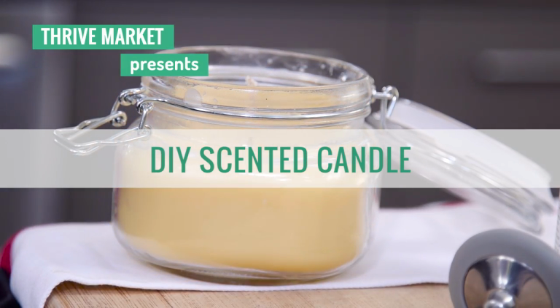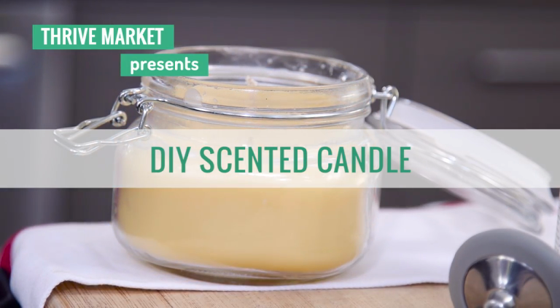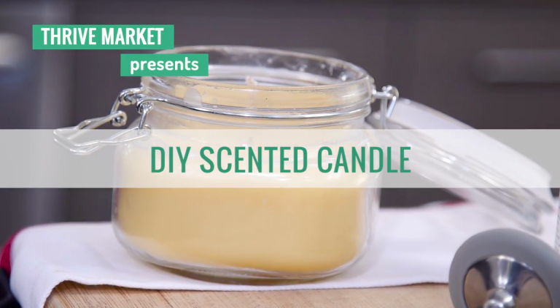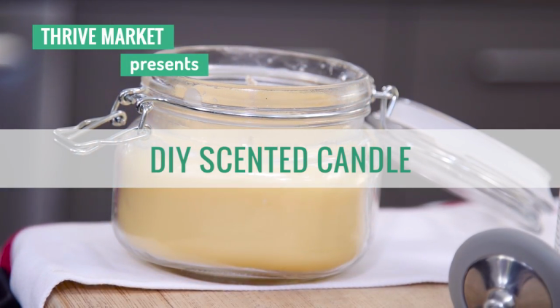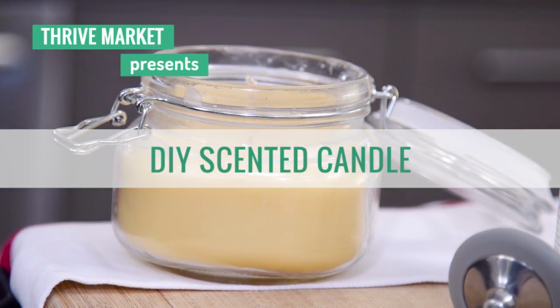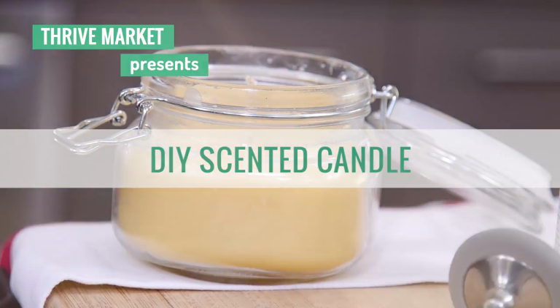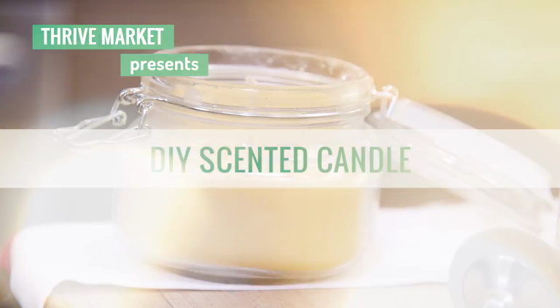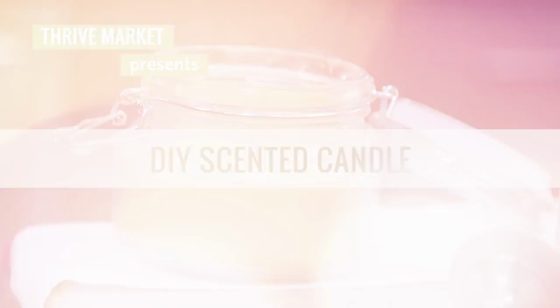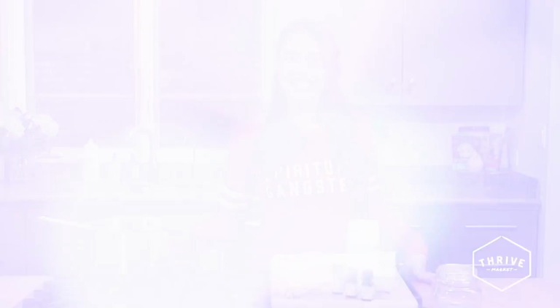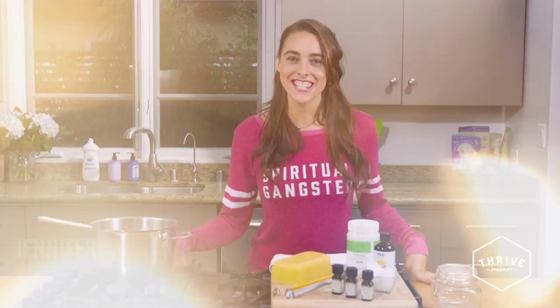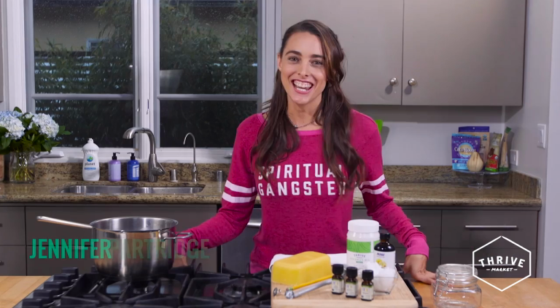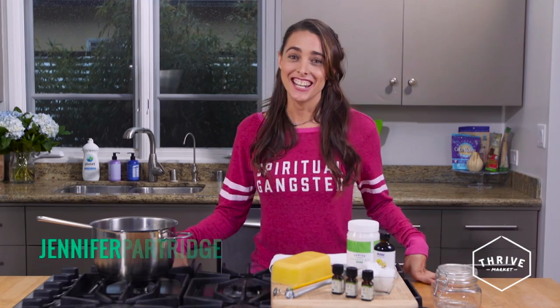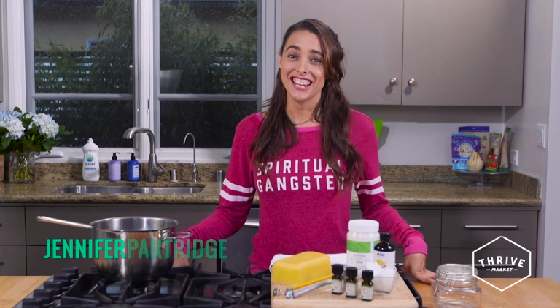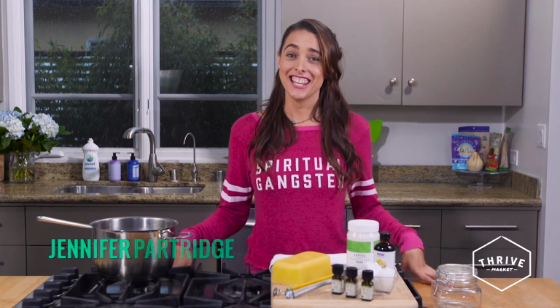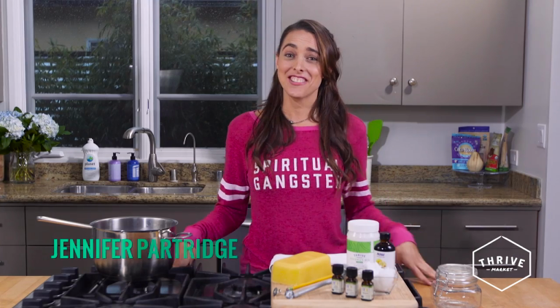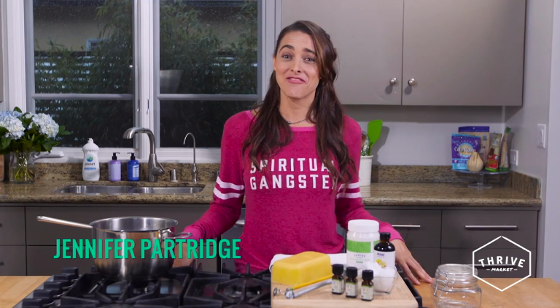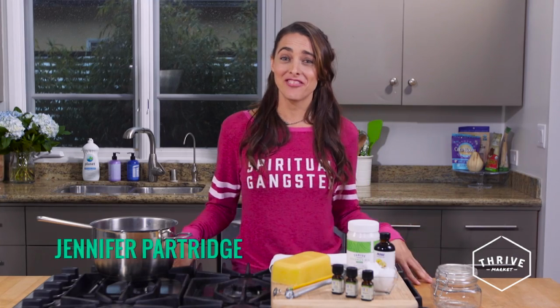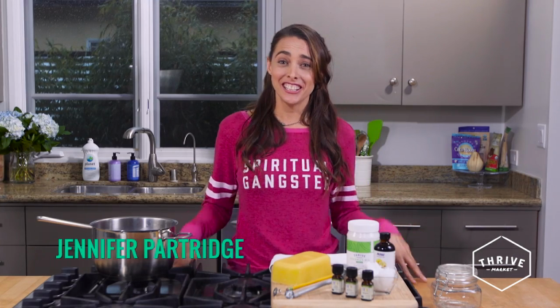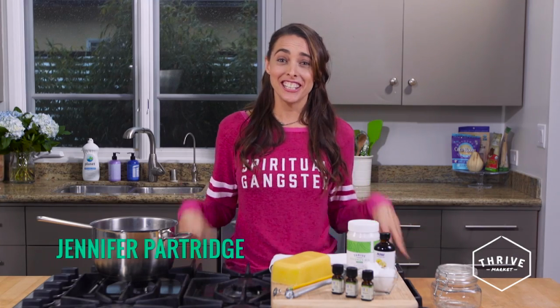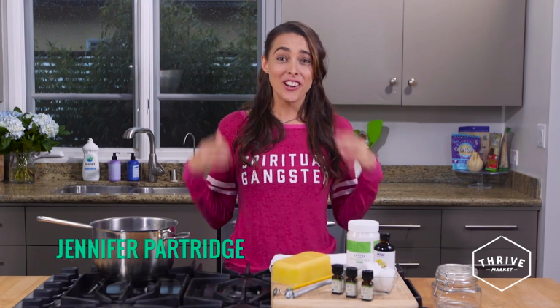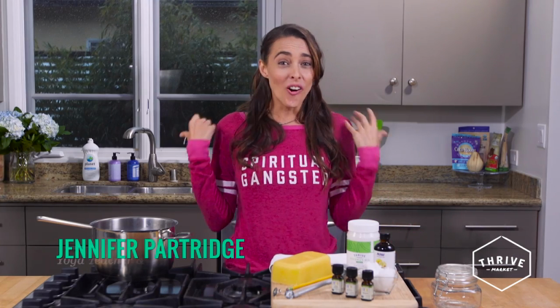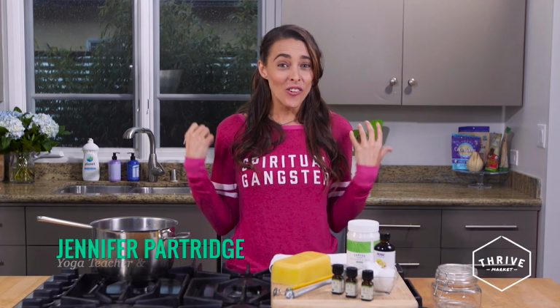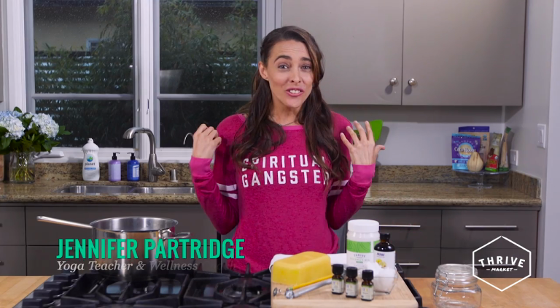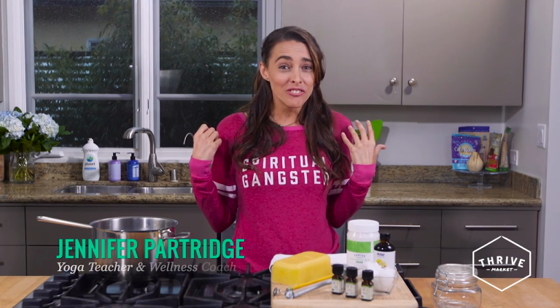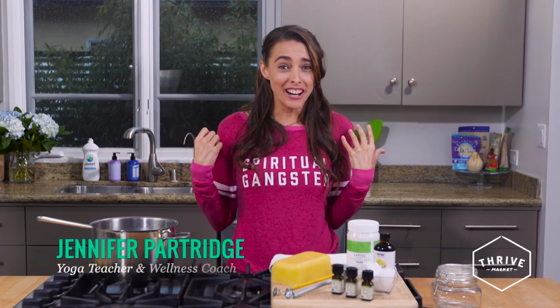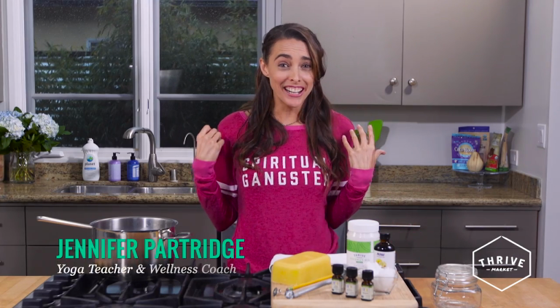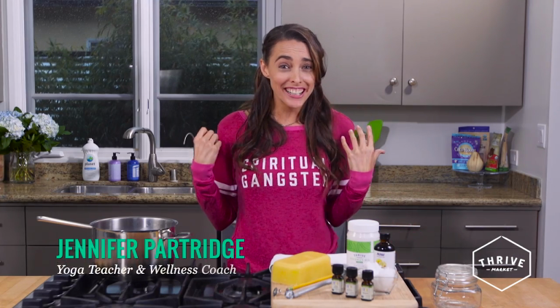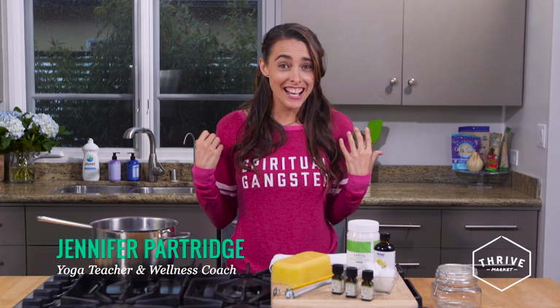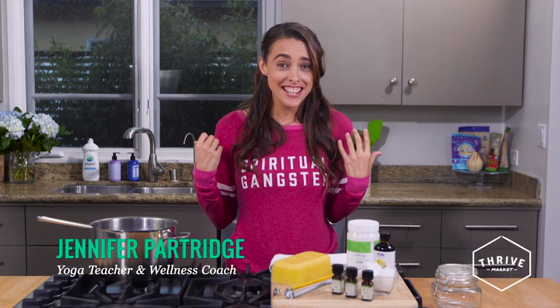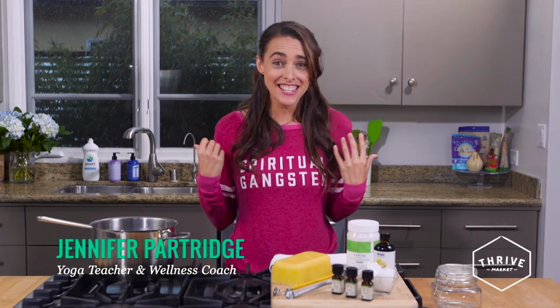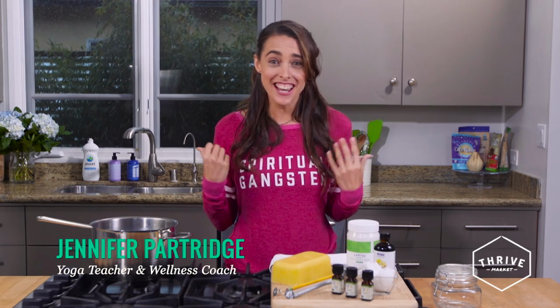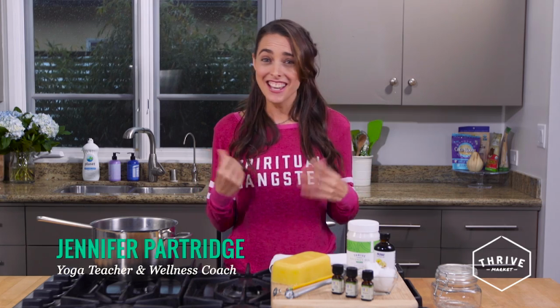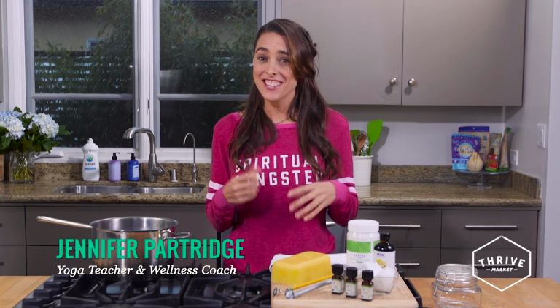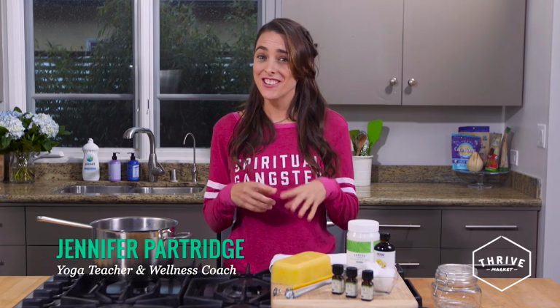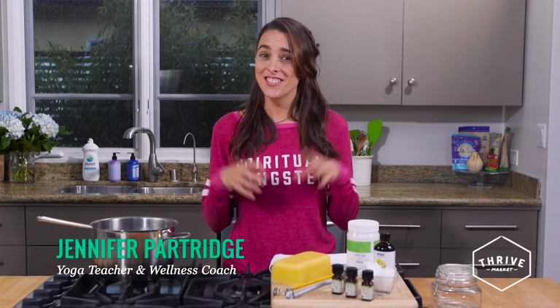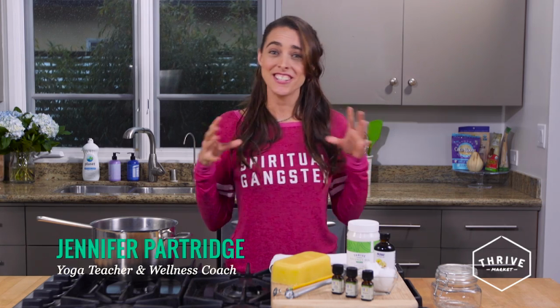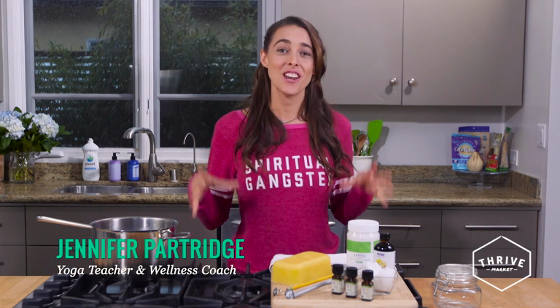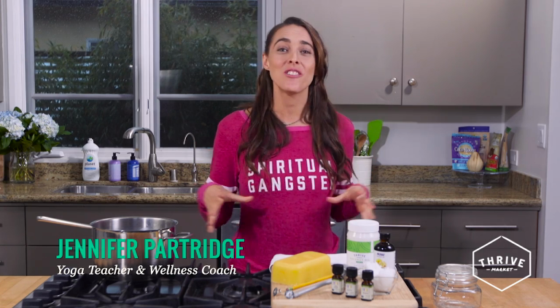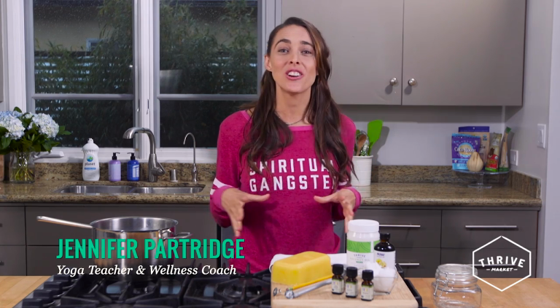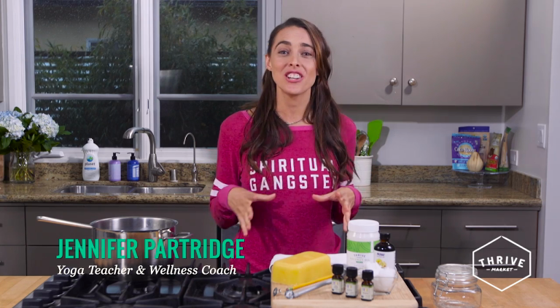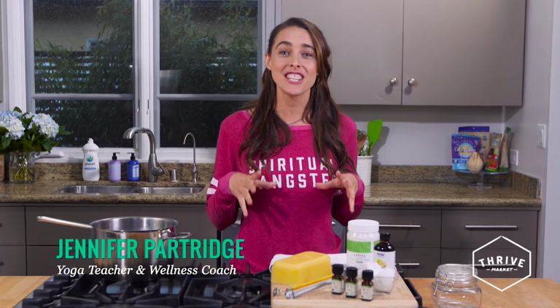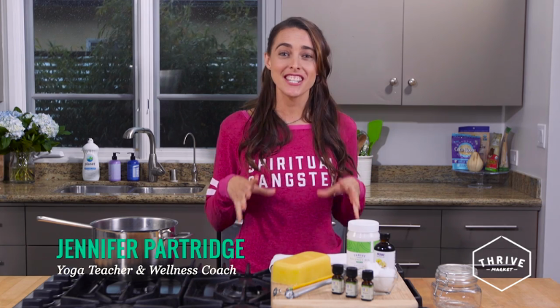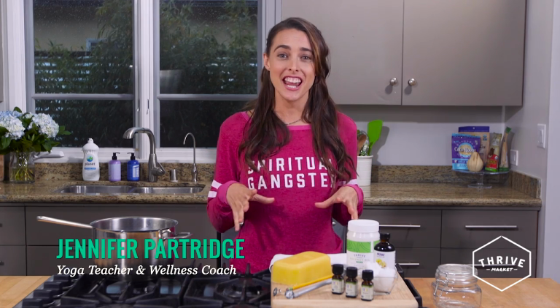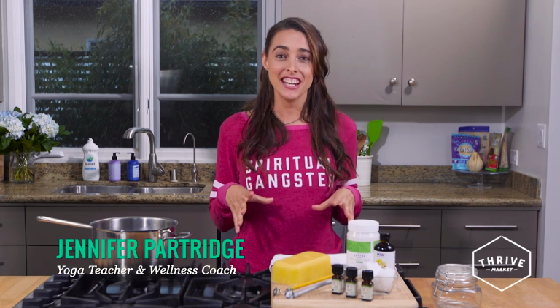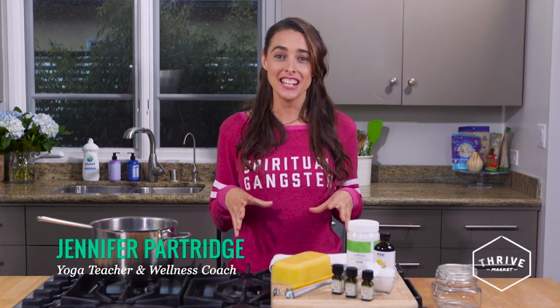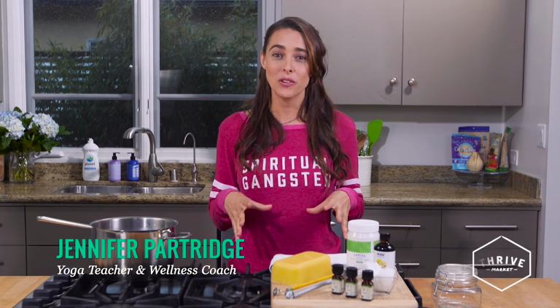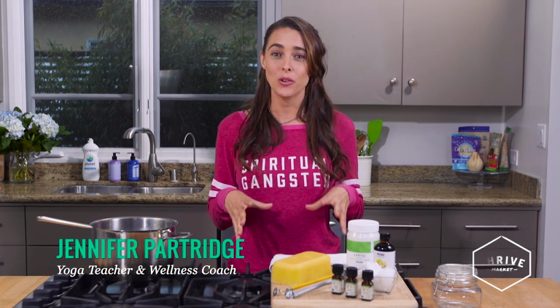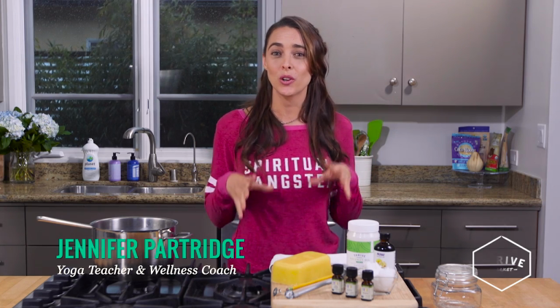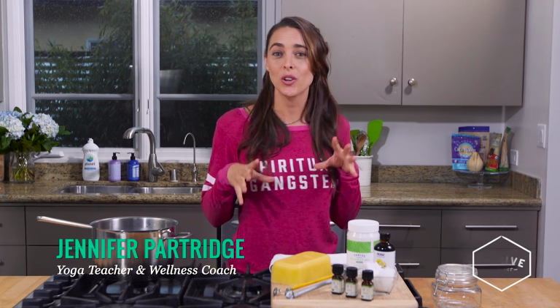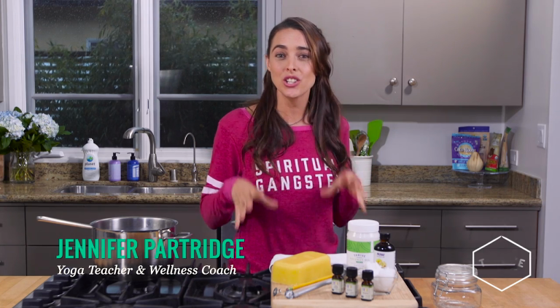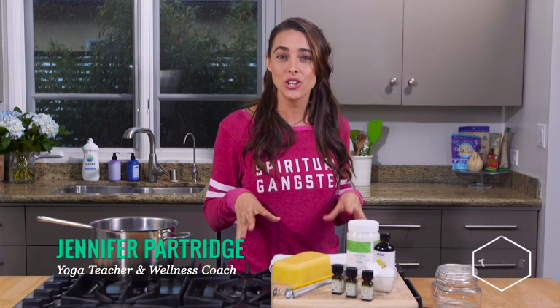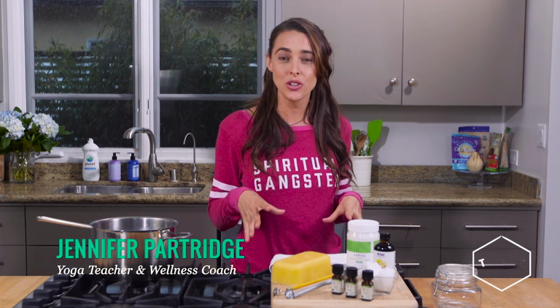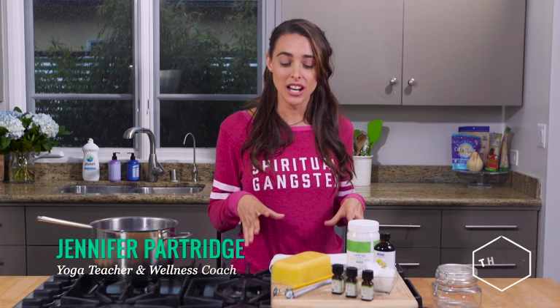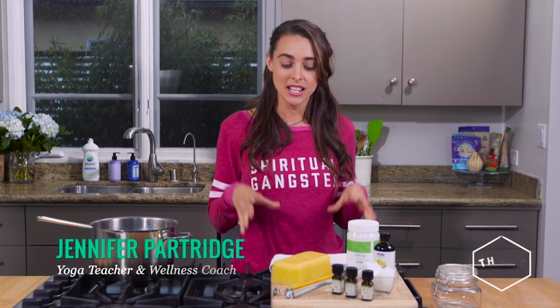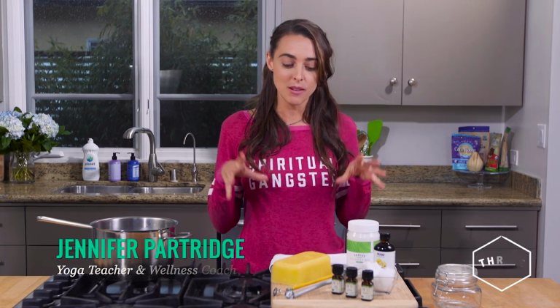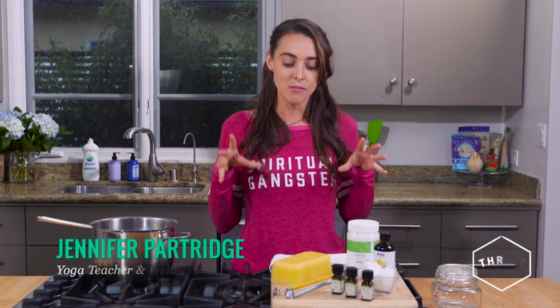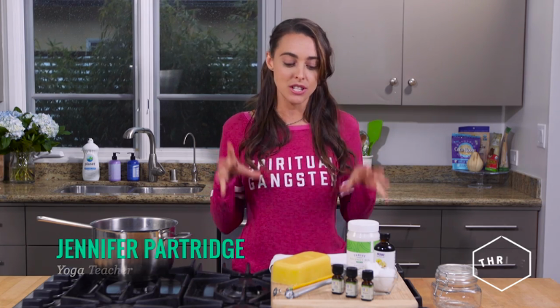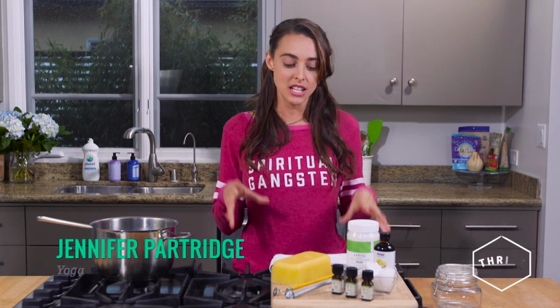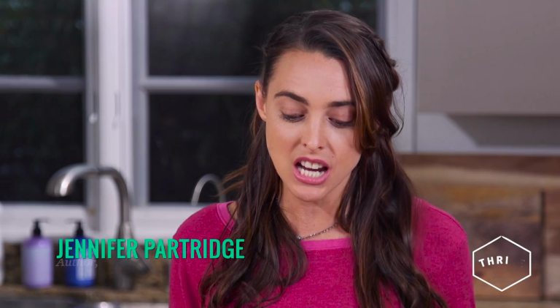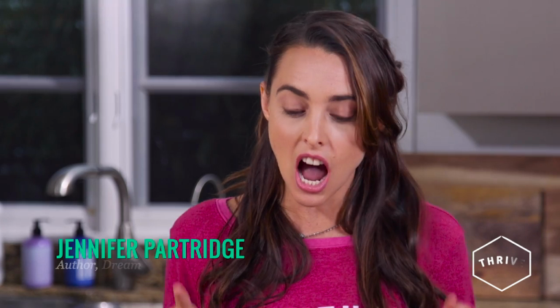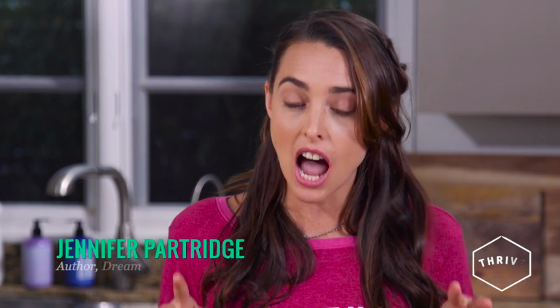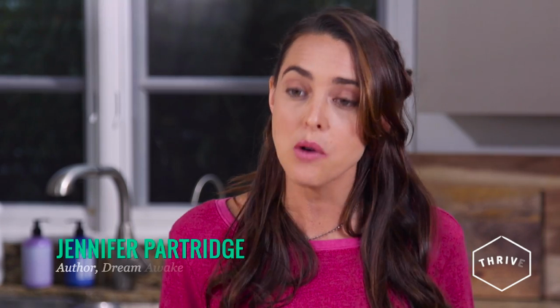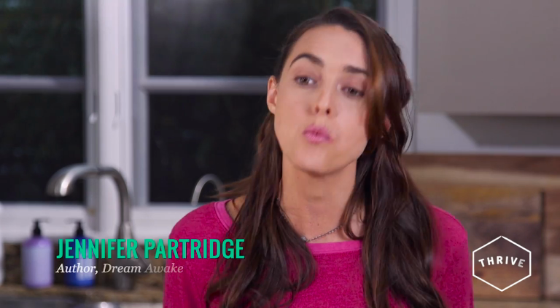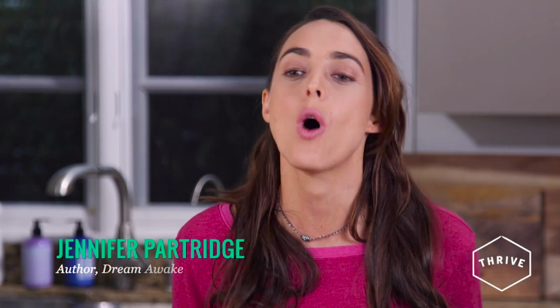Hey guys, it's Jen. It's really cold and rainy outside, so today we're going to stay in and we're going to create some DIY Aroma Mood Enhancing Candles.